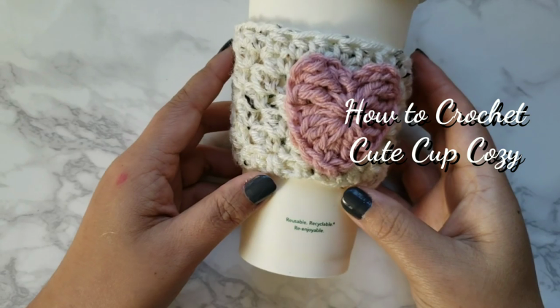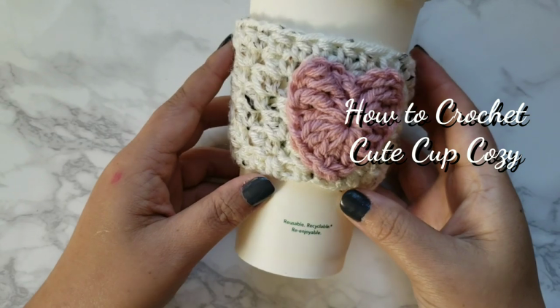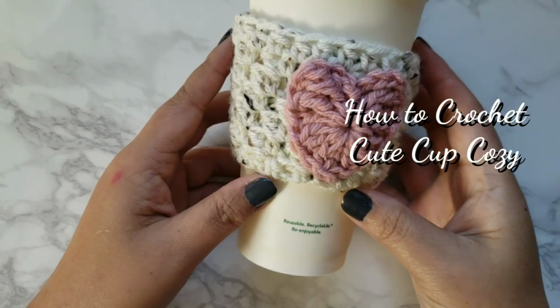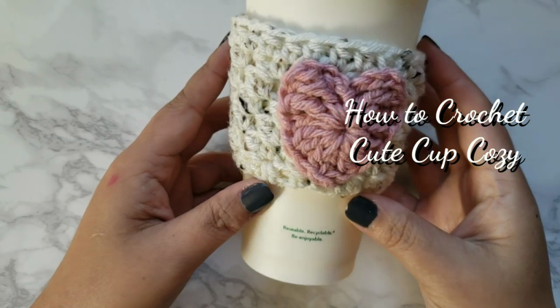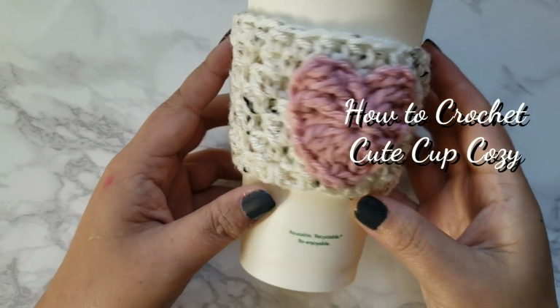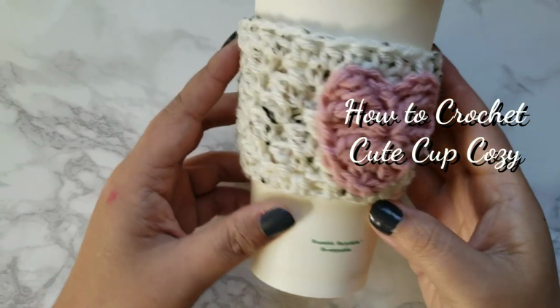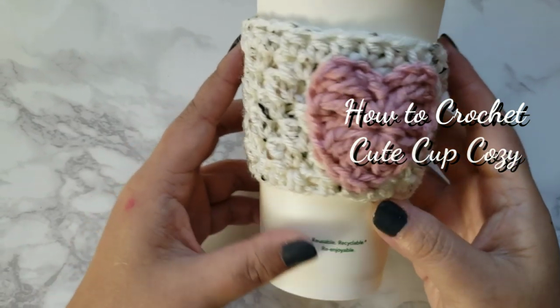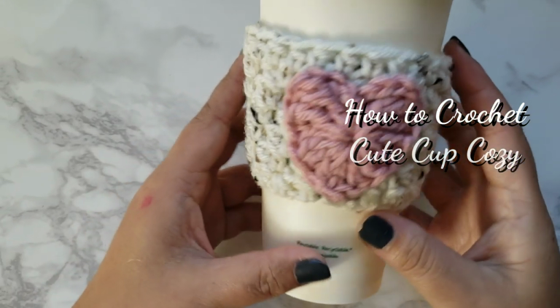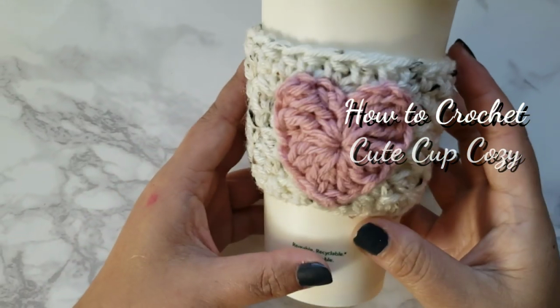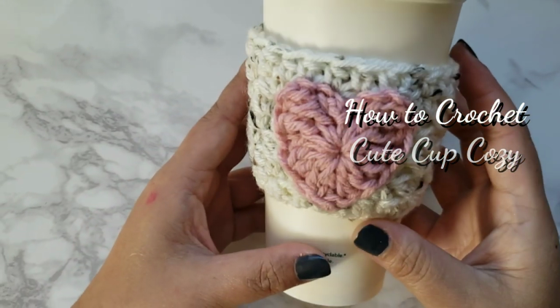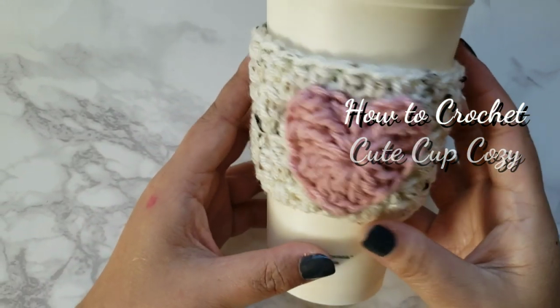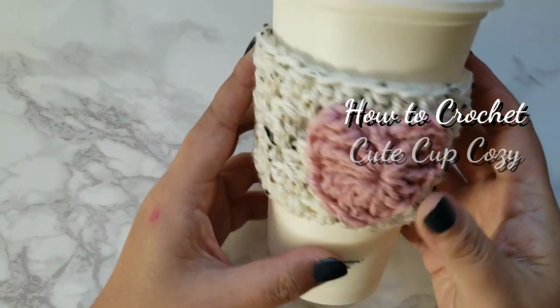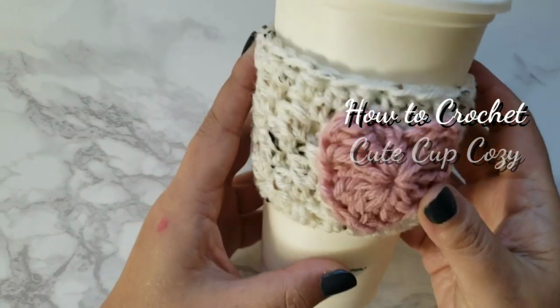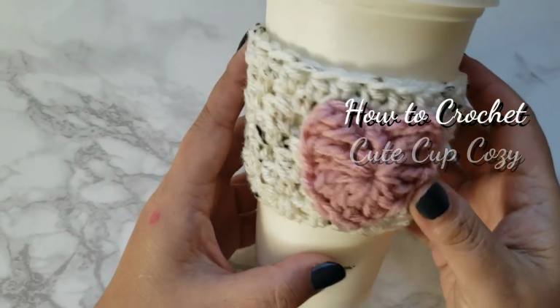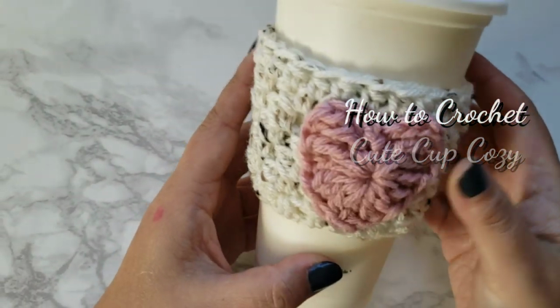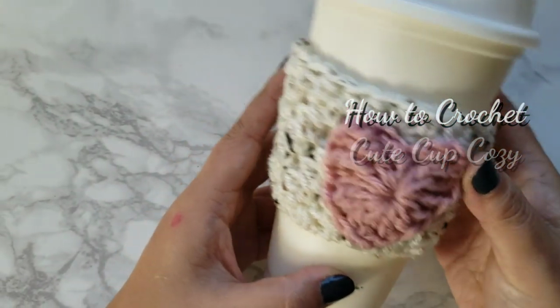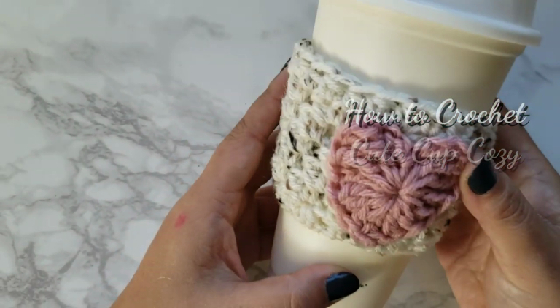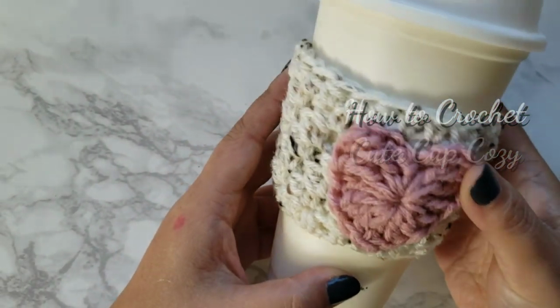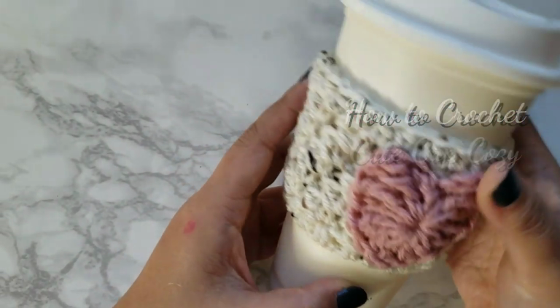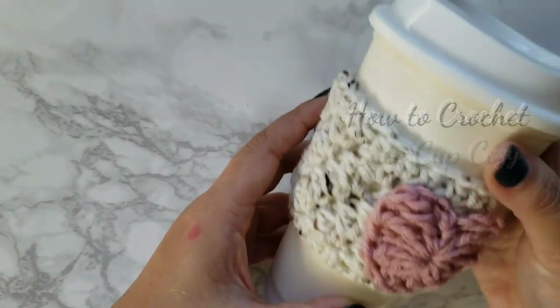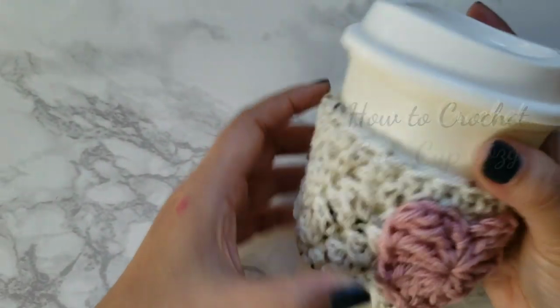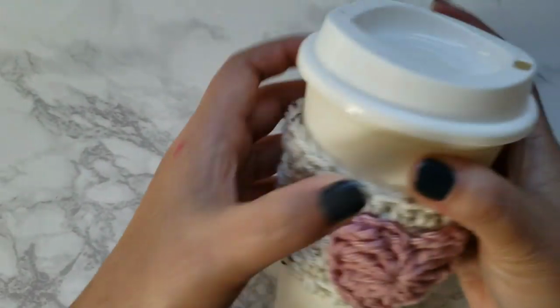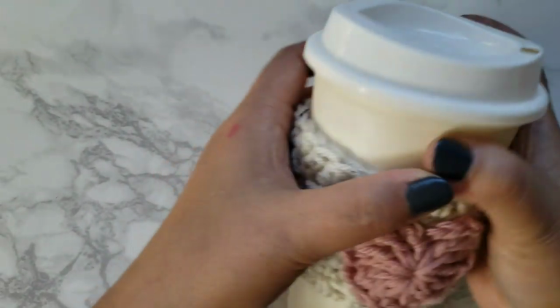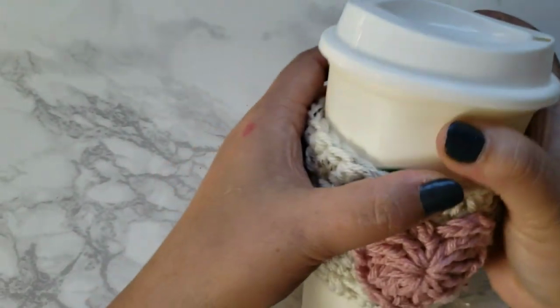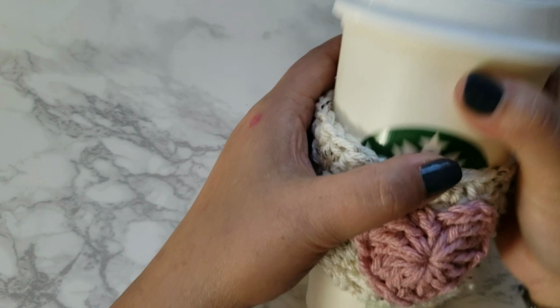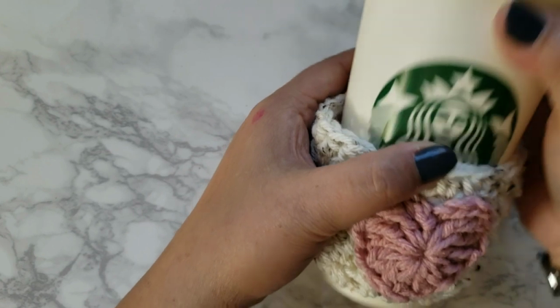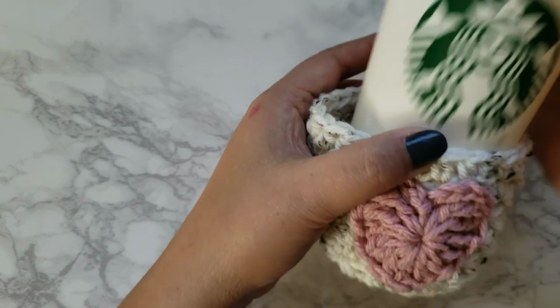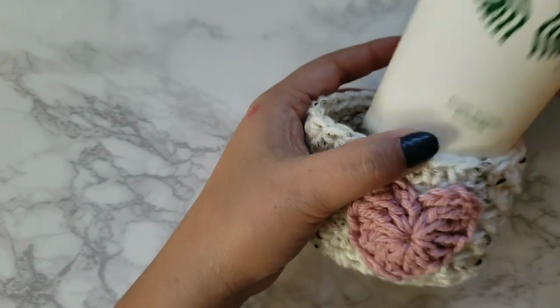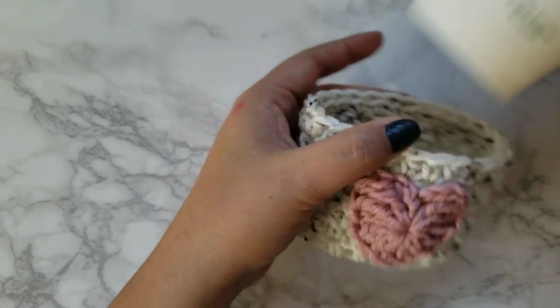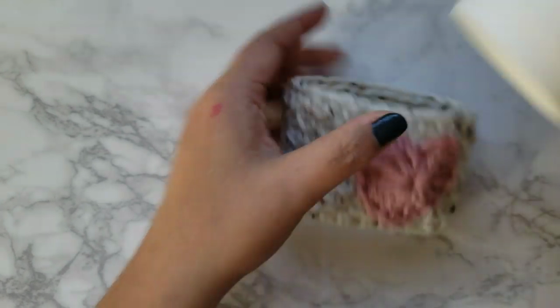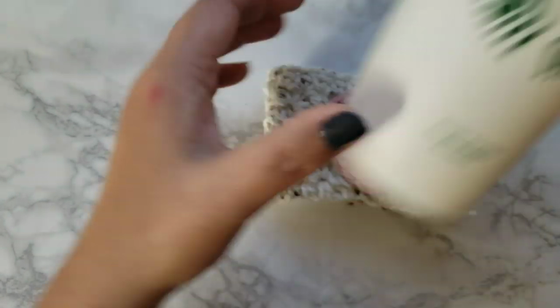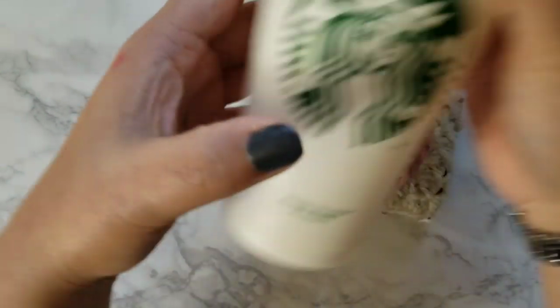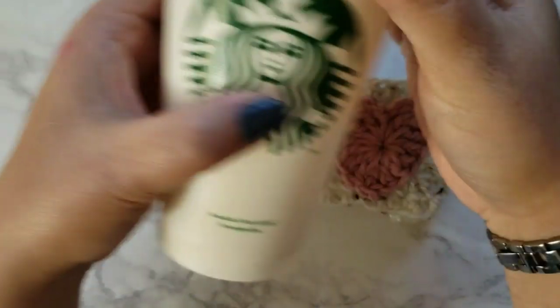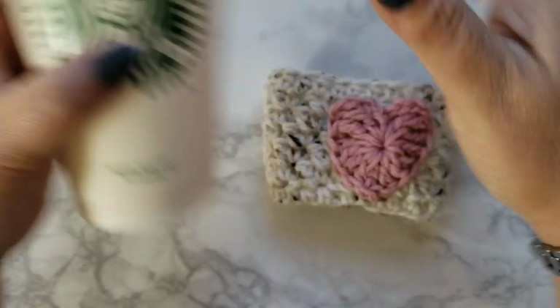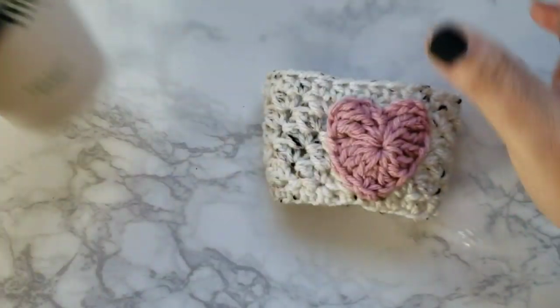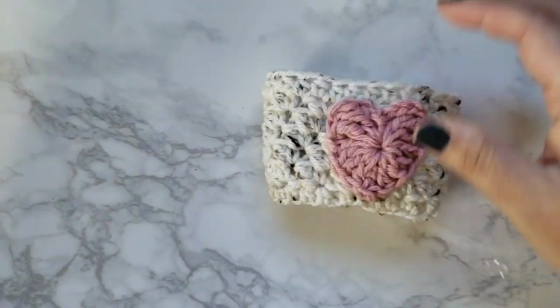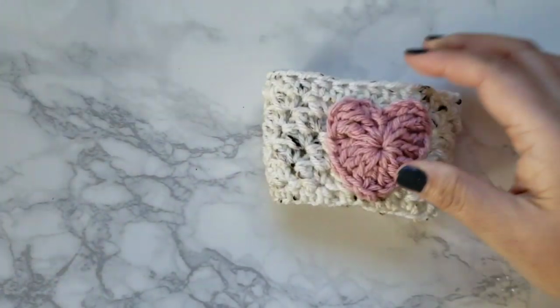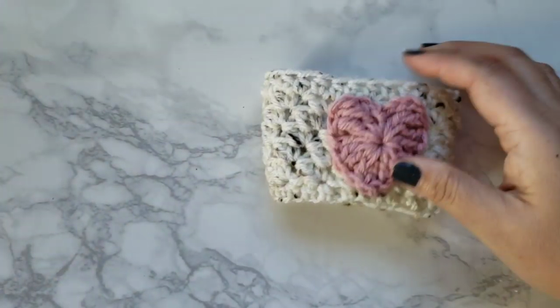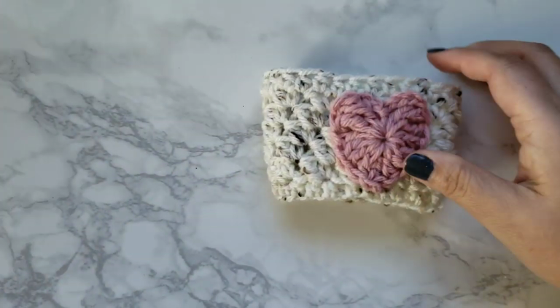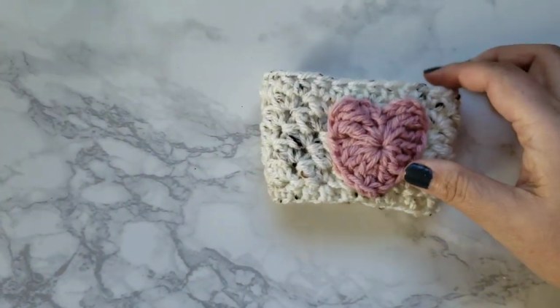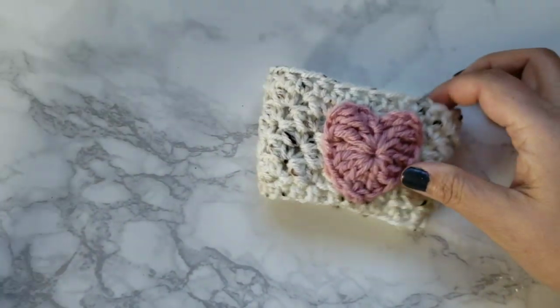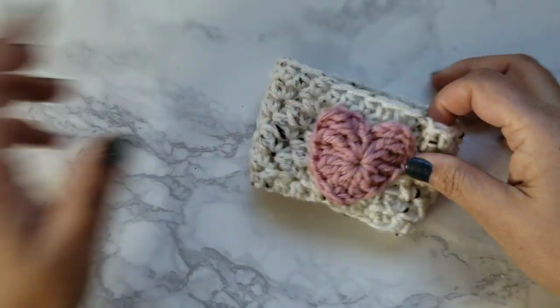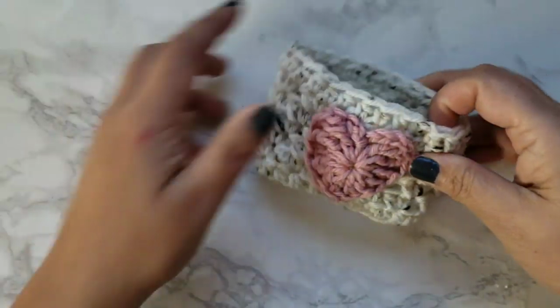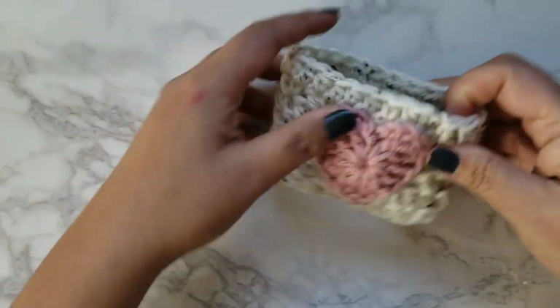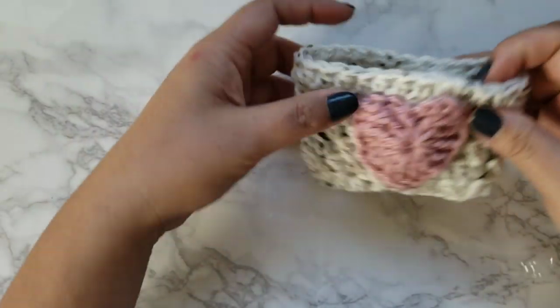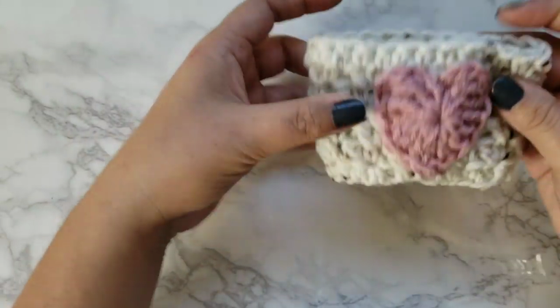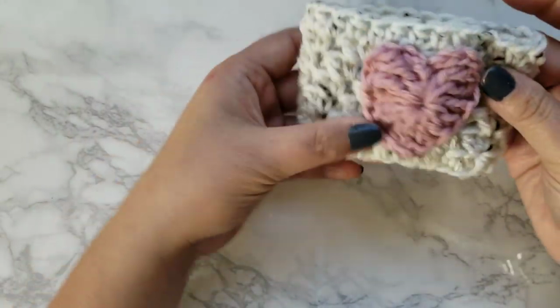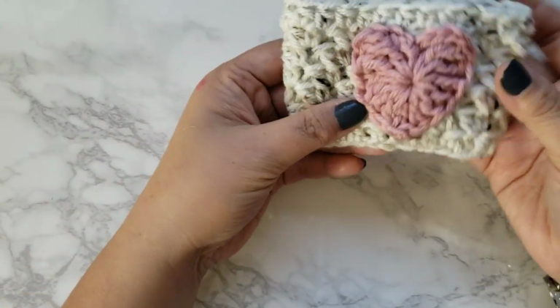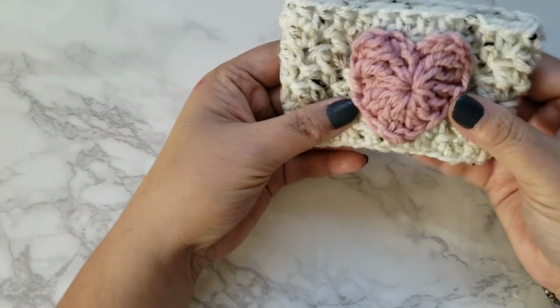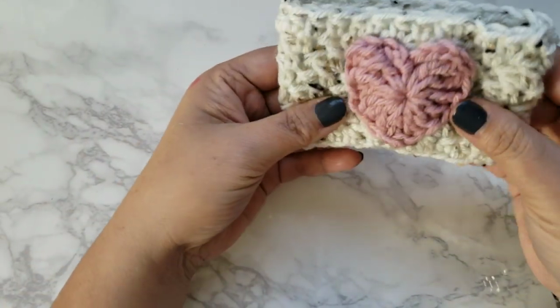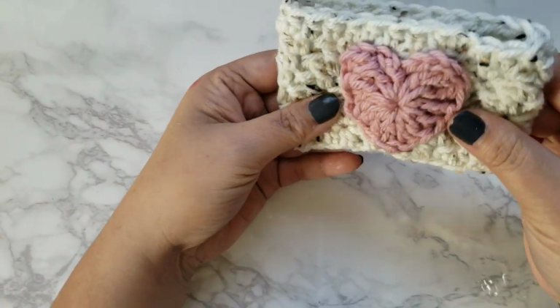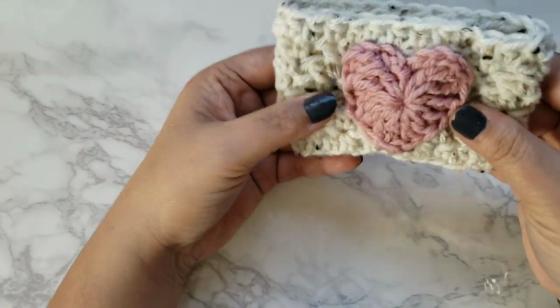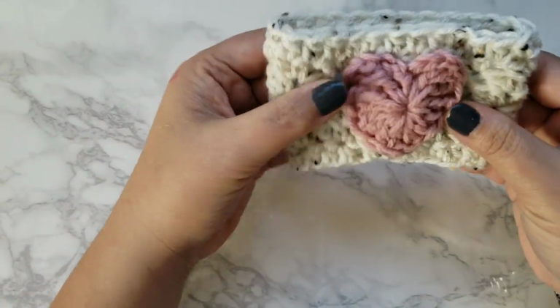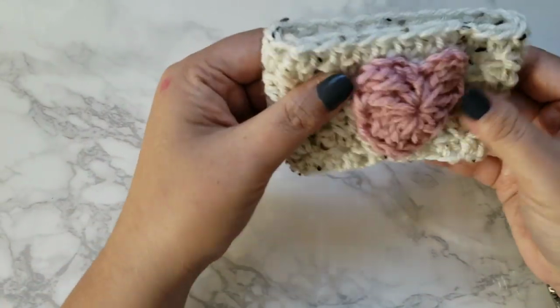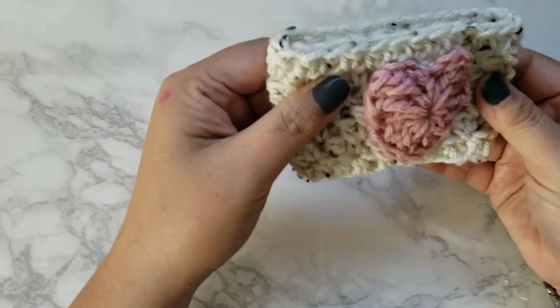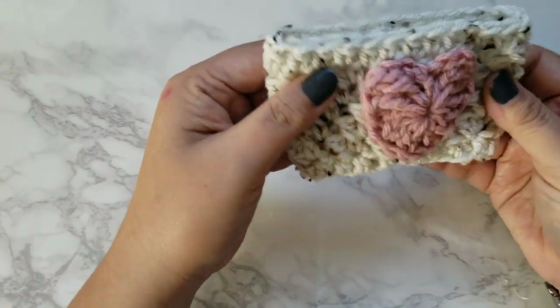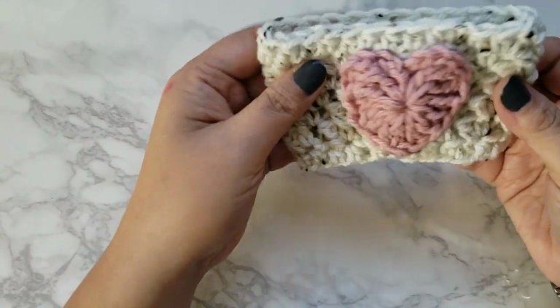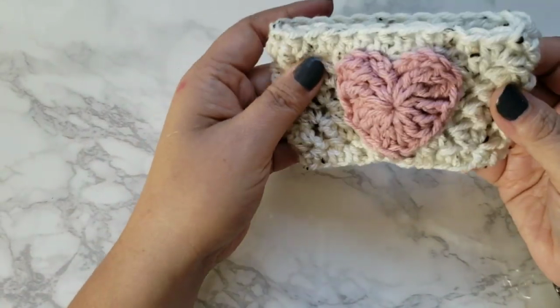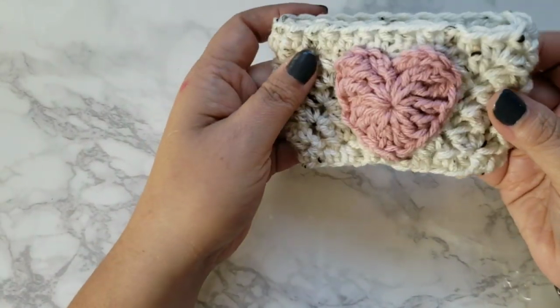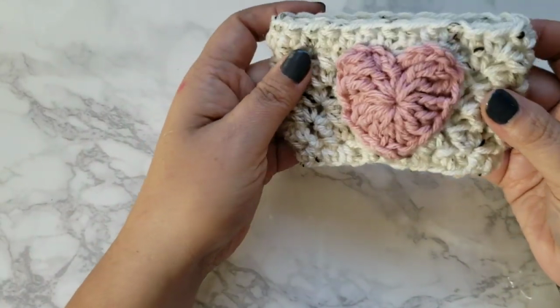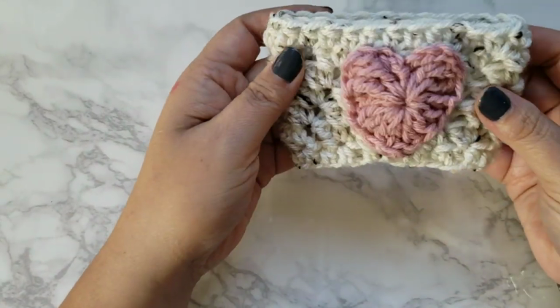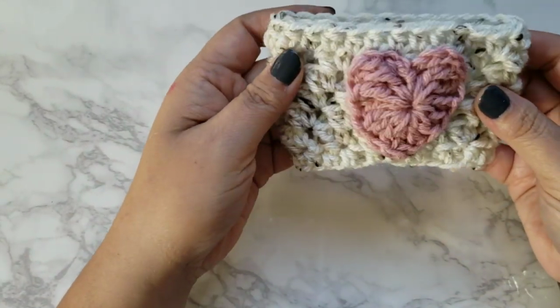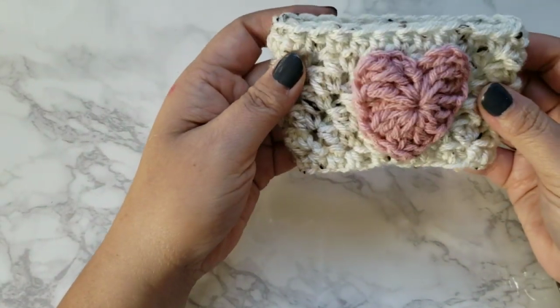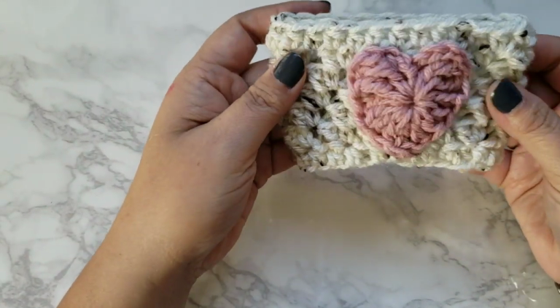Hi! Today I'm going to show you how to make this cup cozy. Super cute and very easy to make.